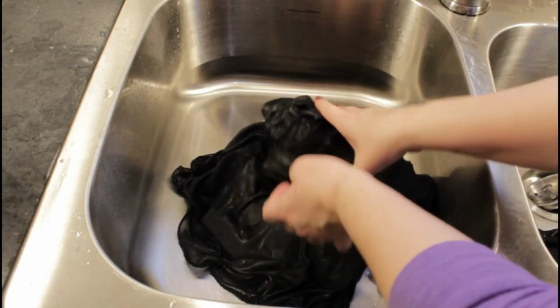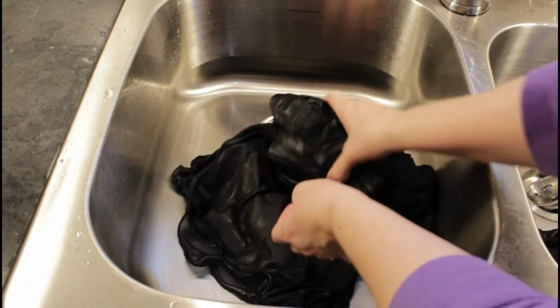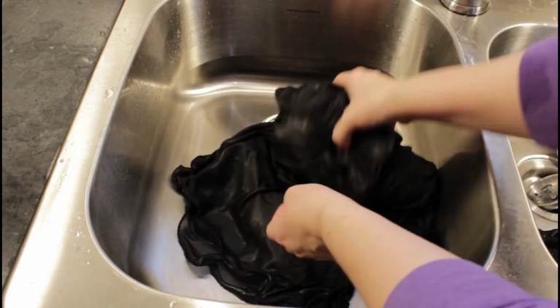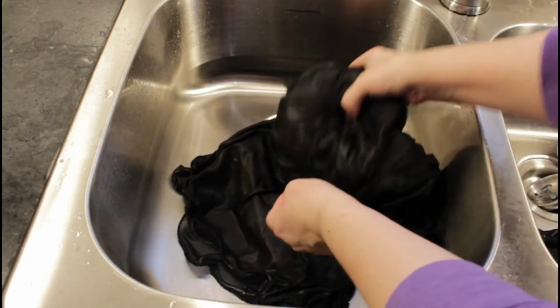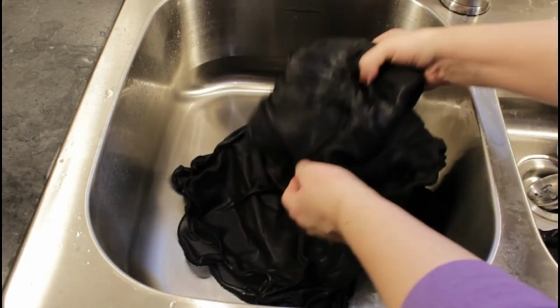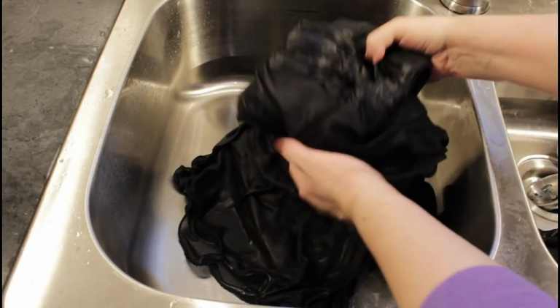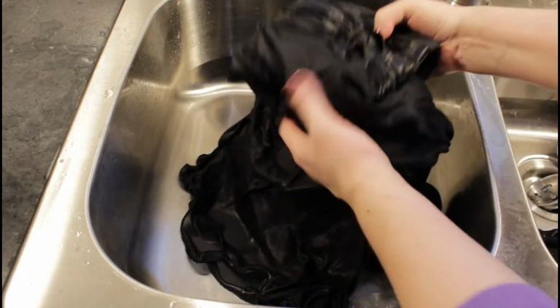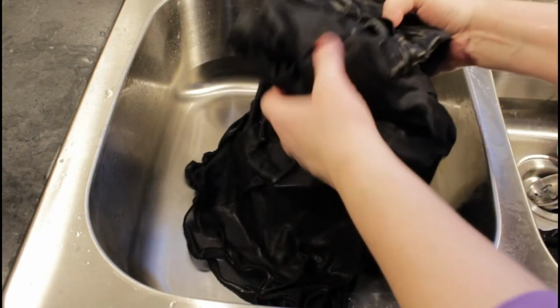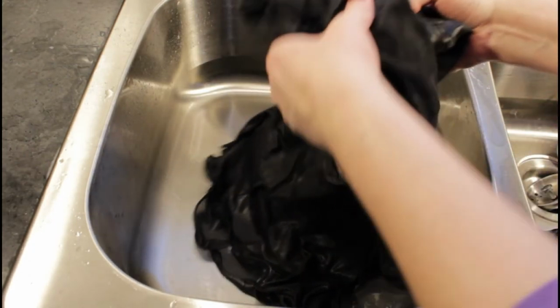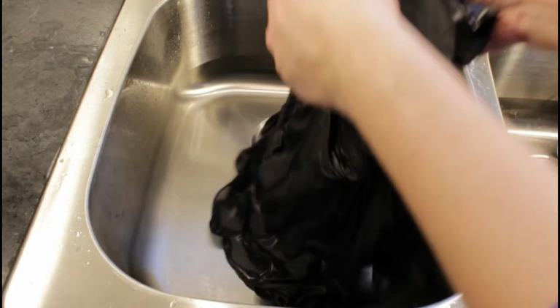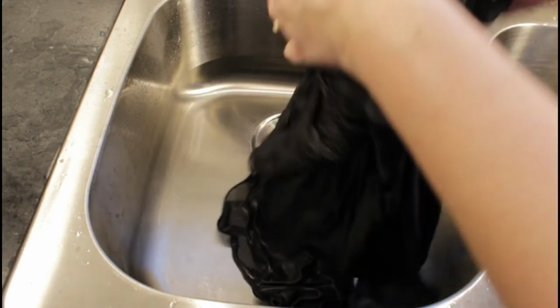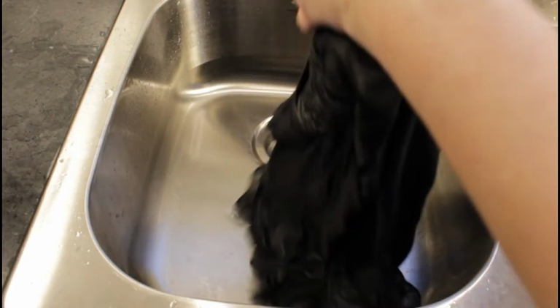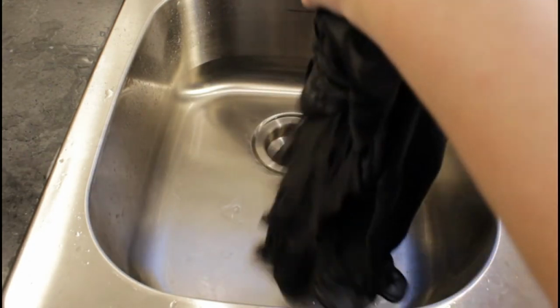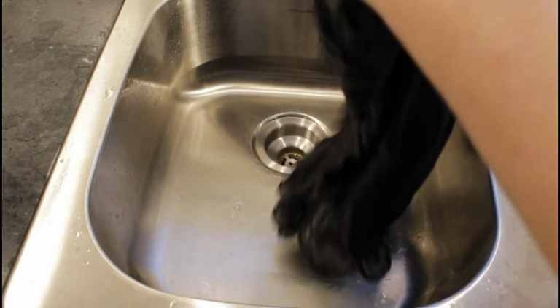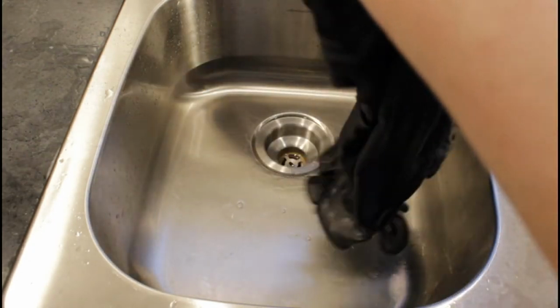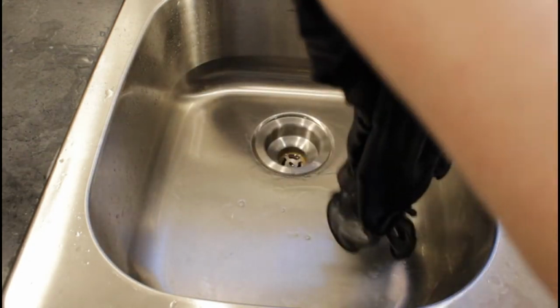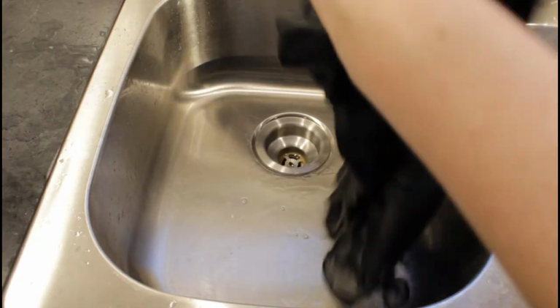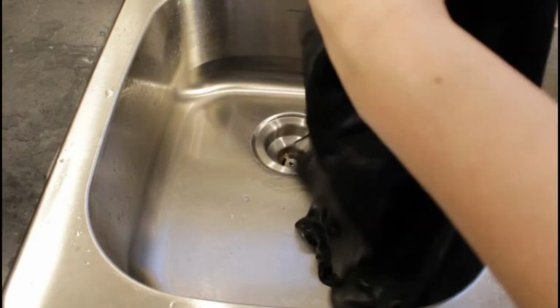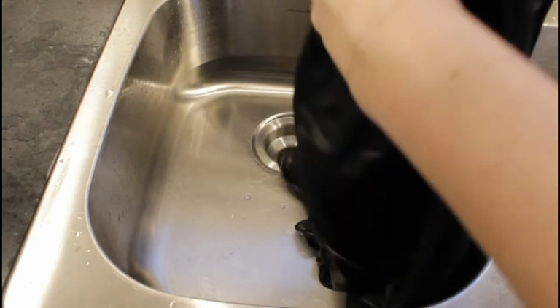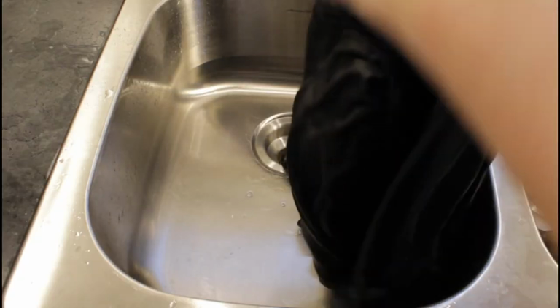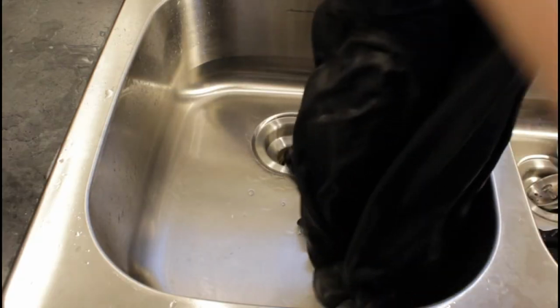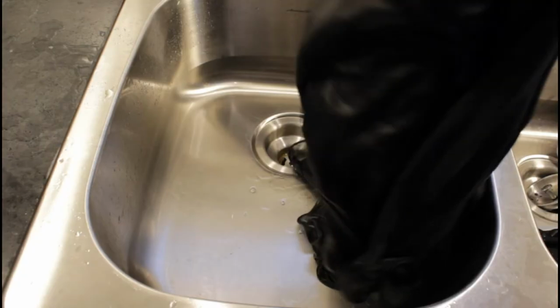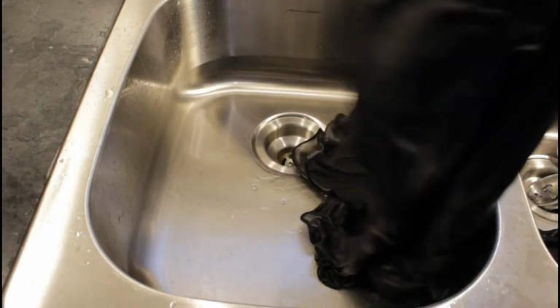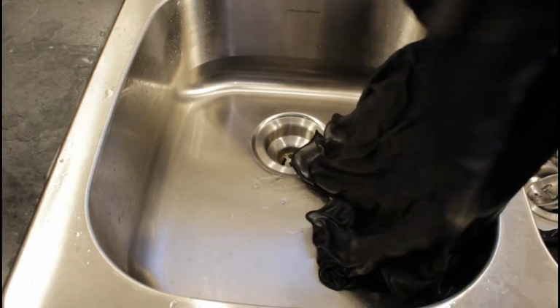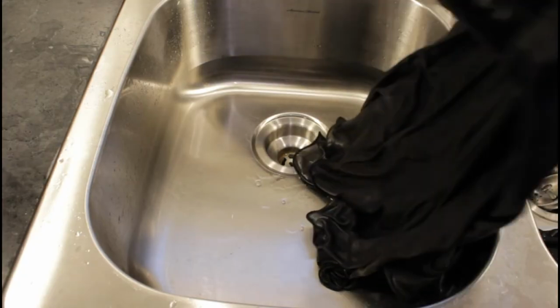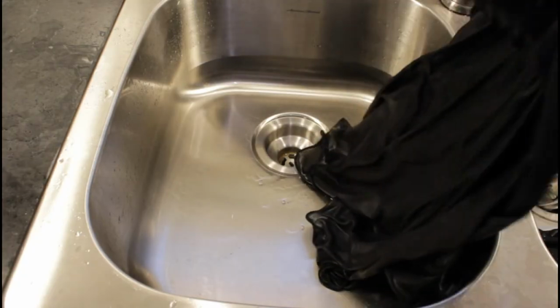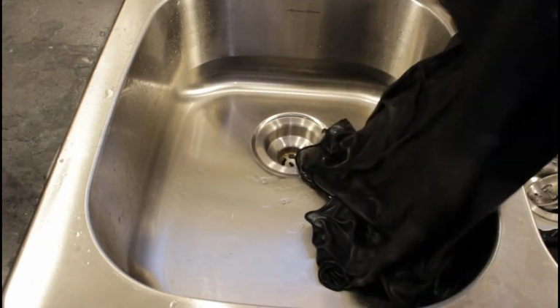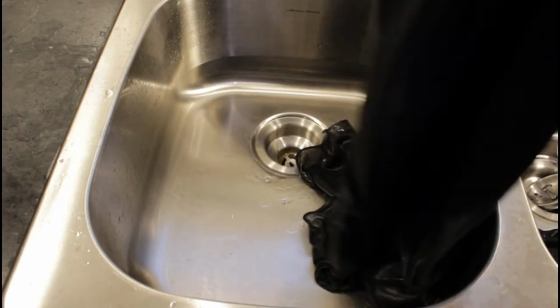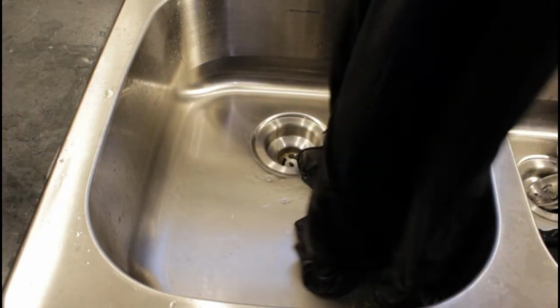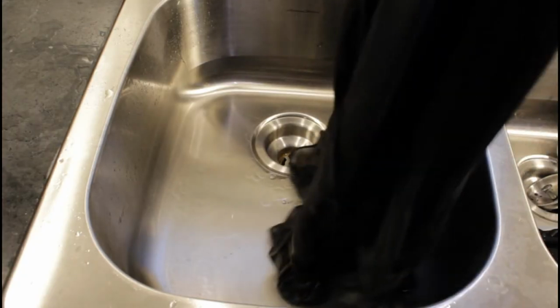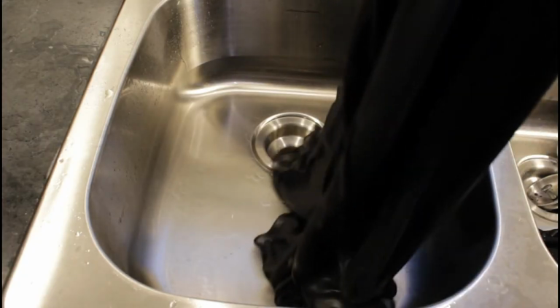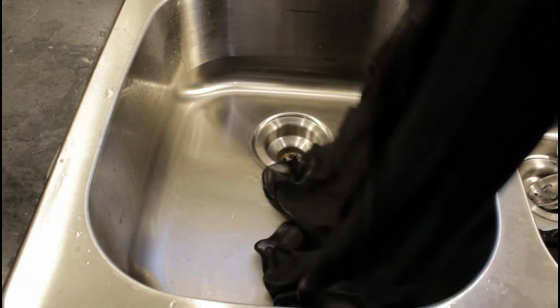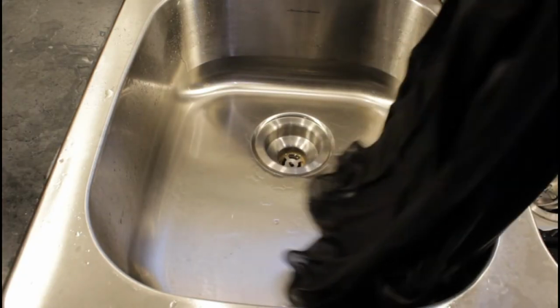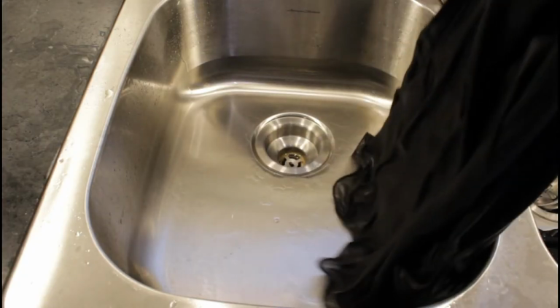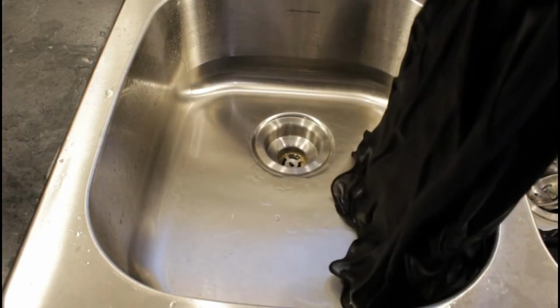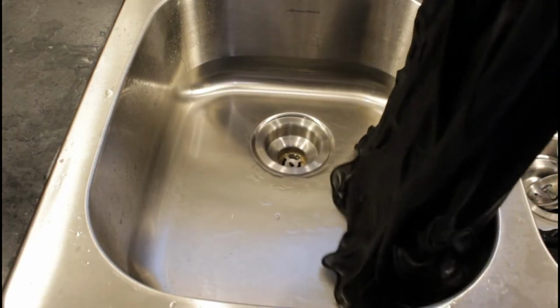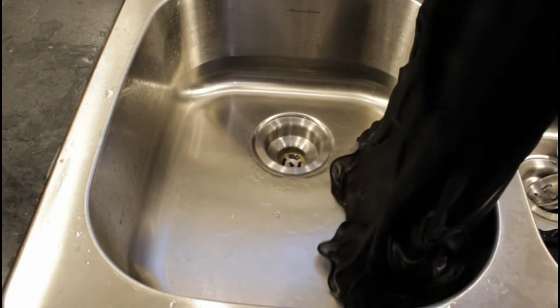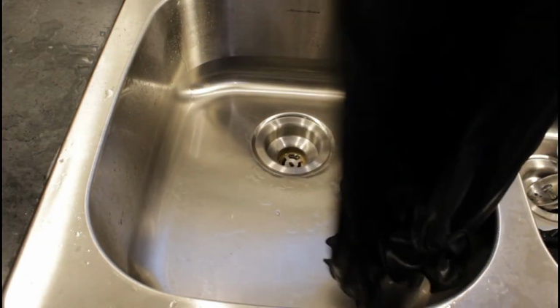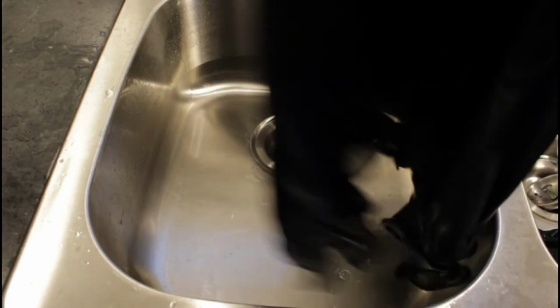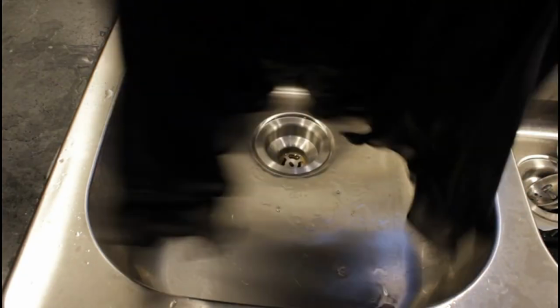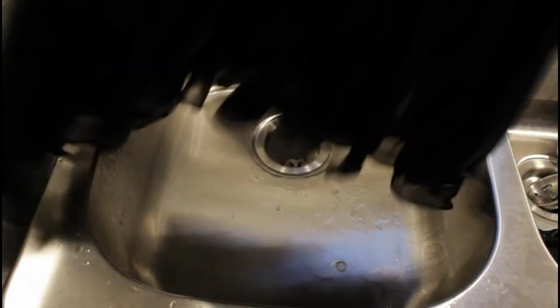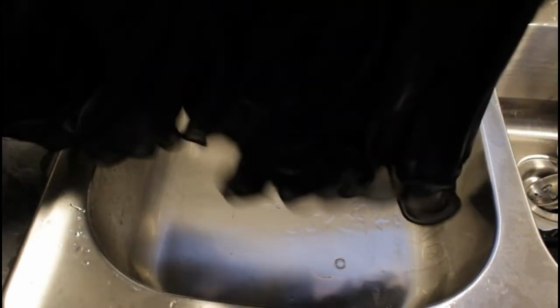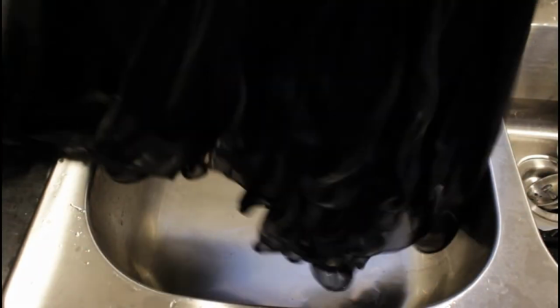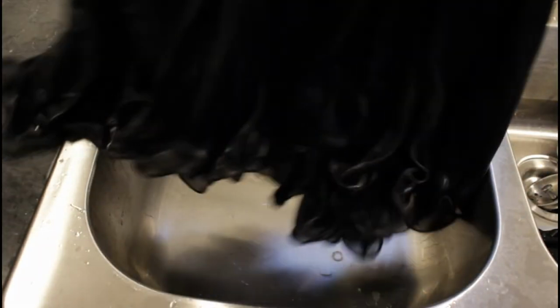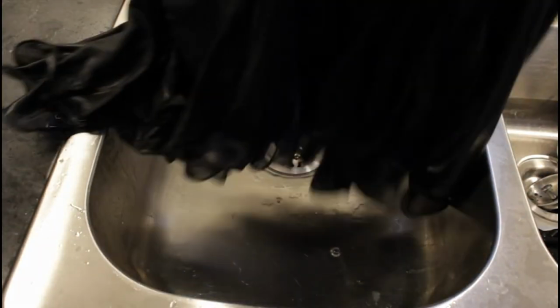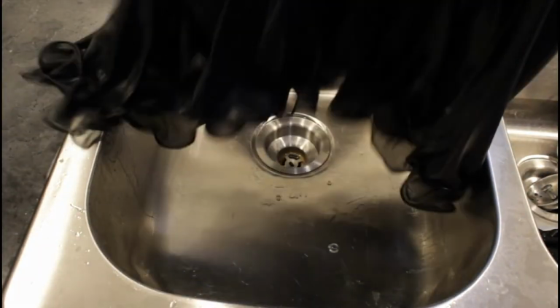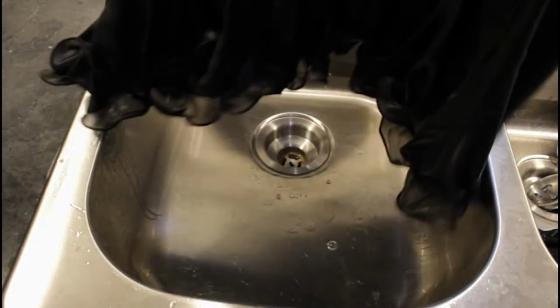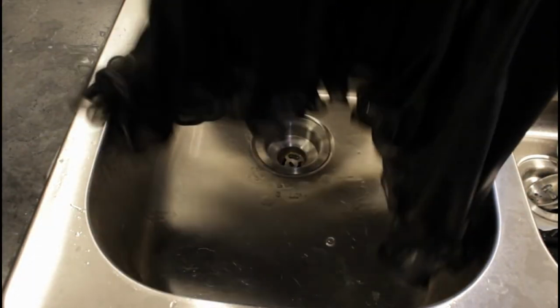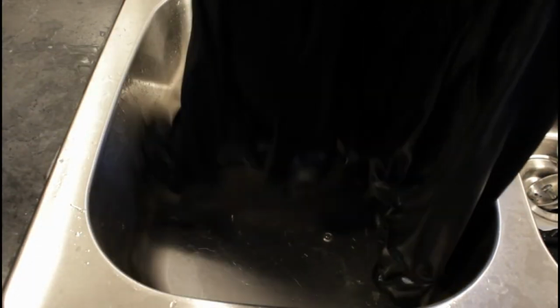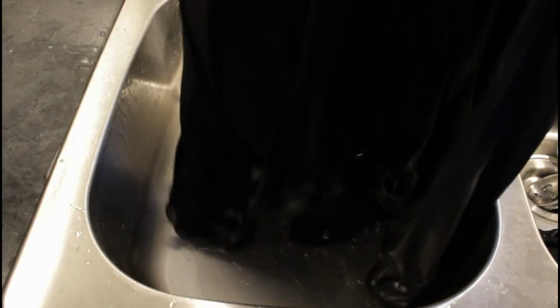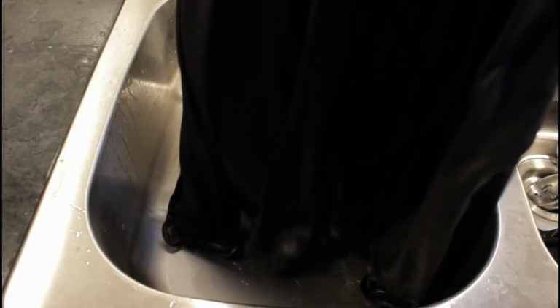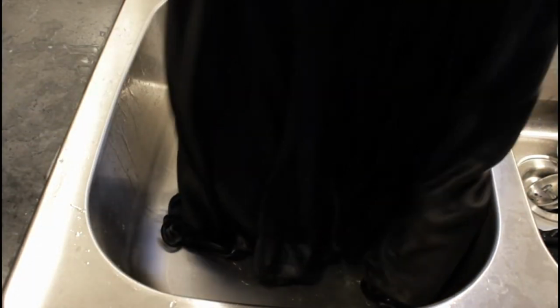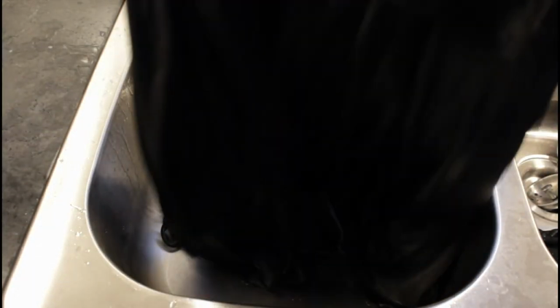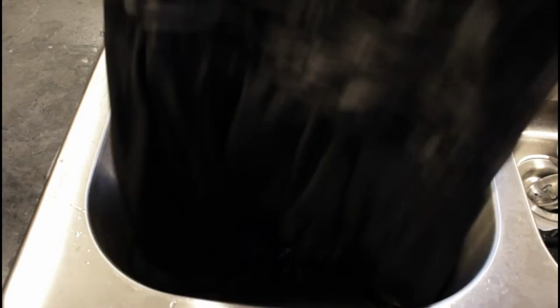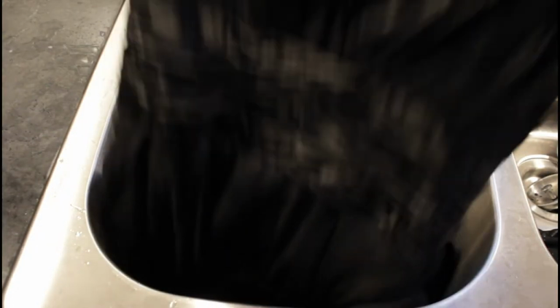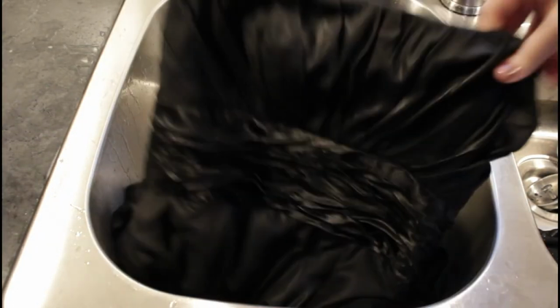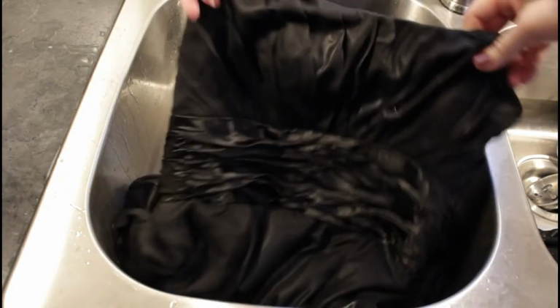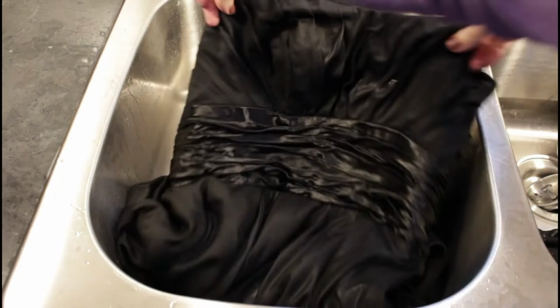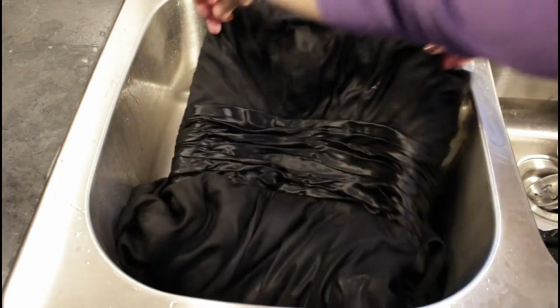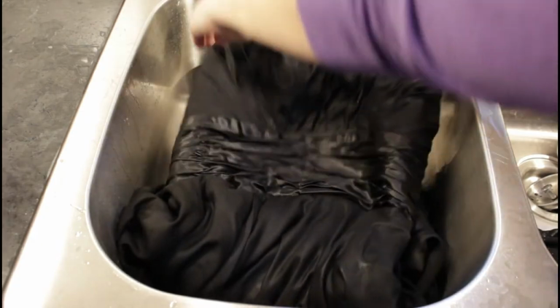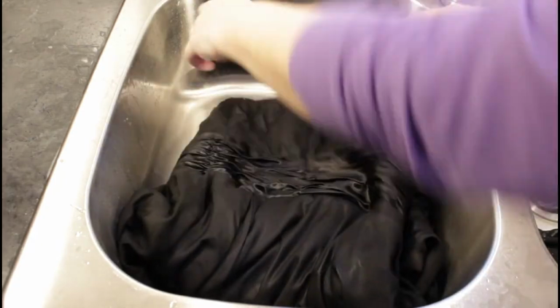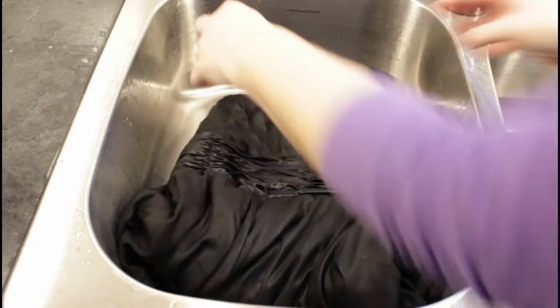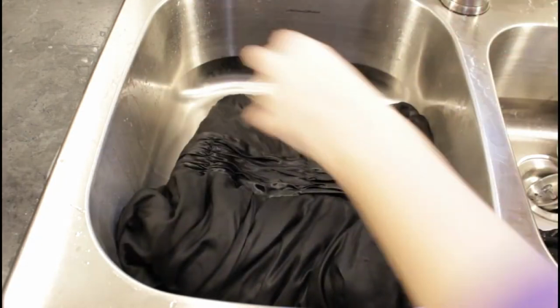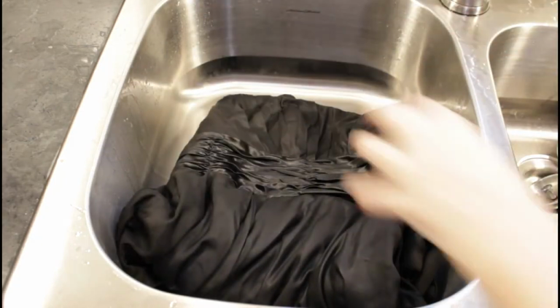With the sink rinsed and emptied, I take my dress which I've gently rolled up and press it down onto the surface of the sink to get out any excess water. You never want to wring your item — you want to roll and press in order to get that excess water out.